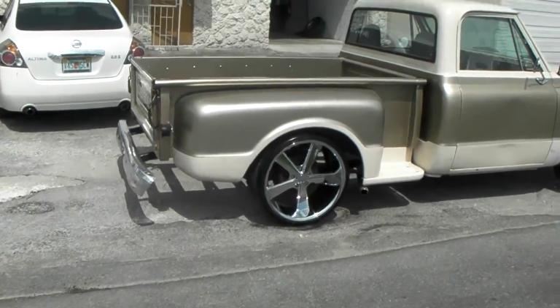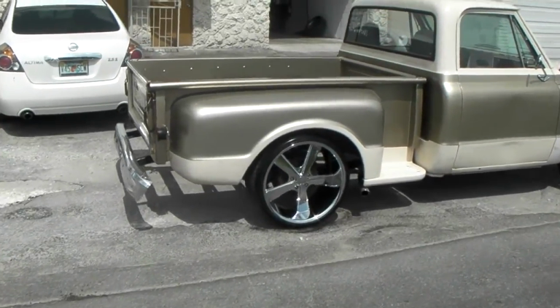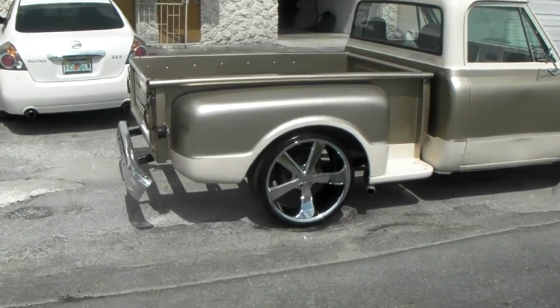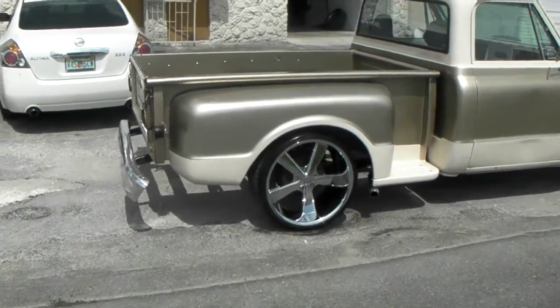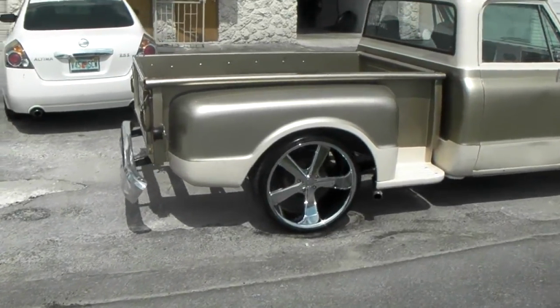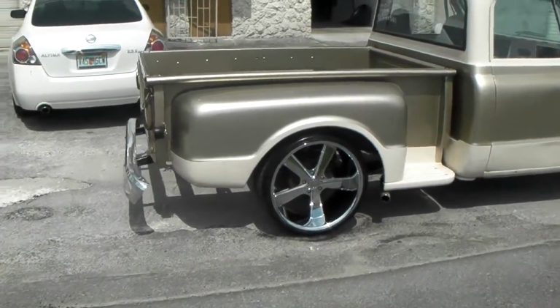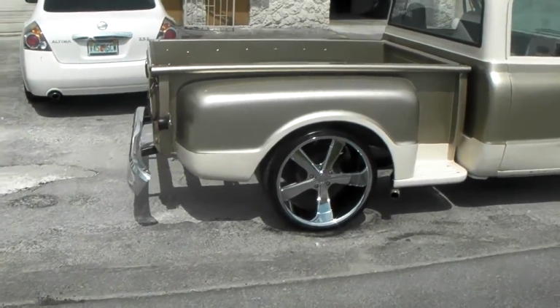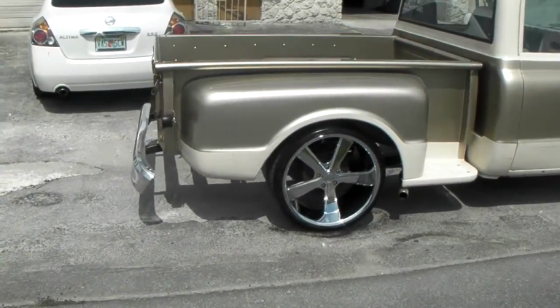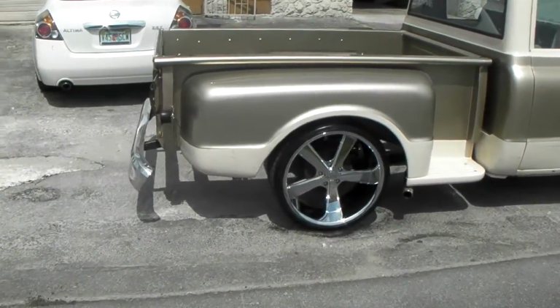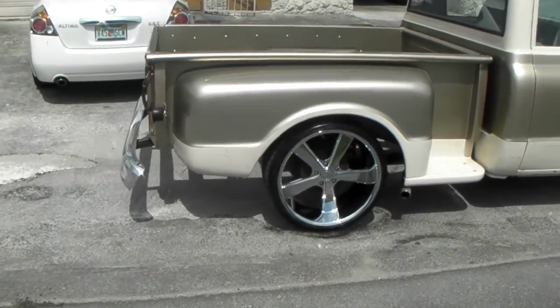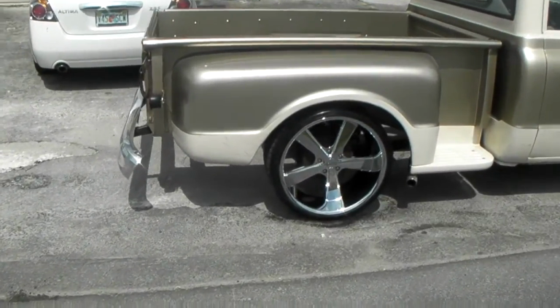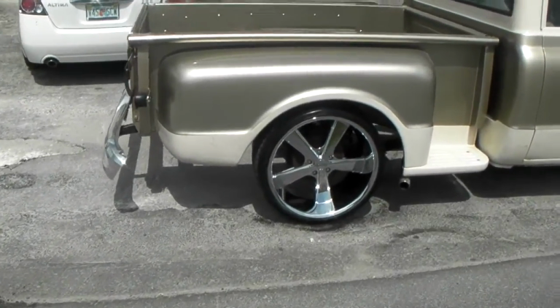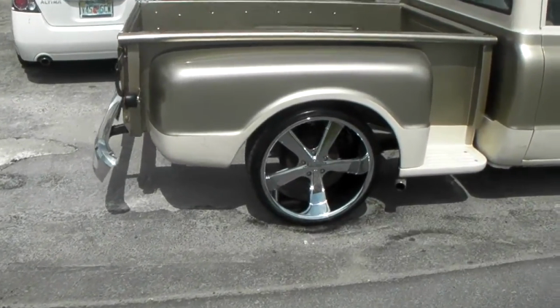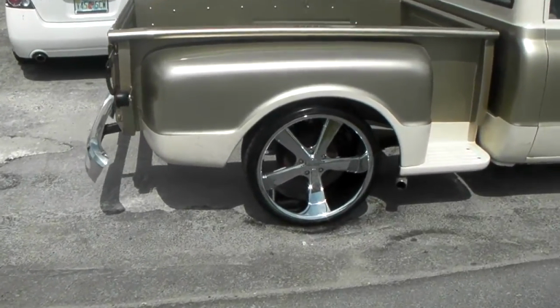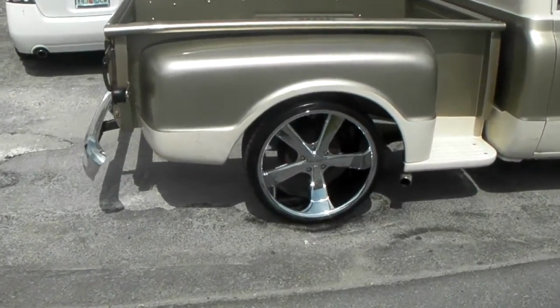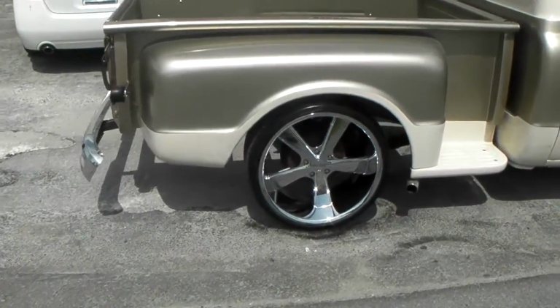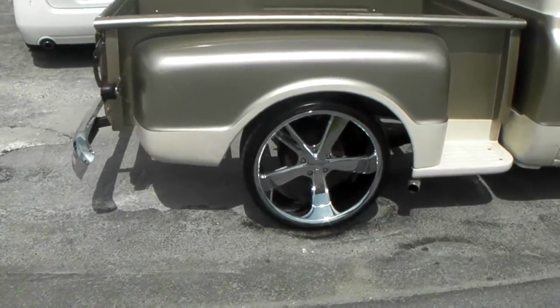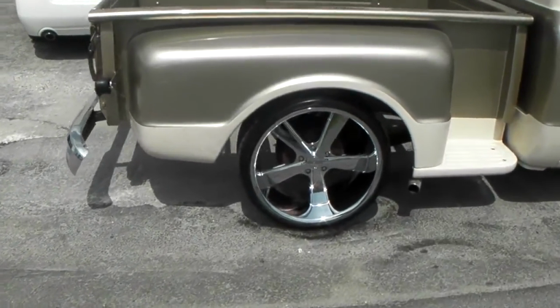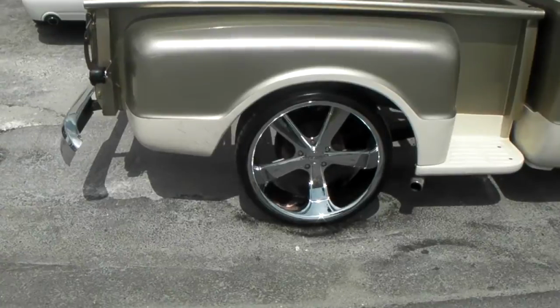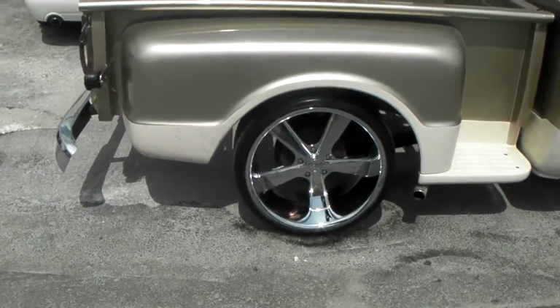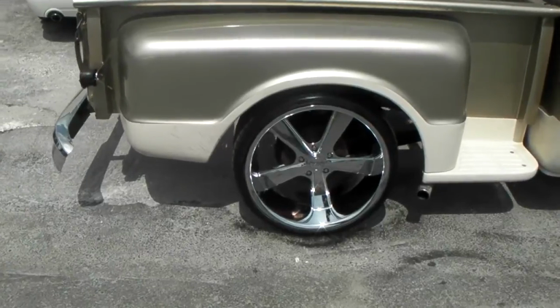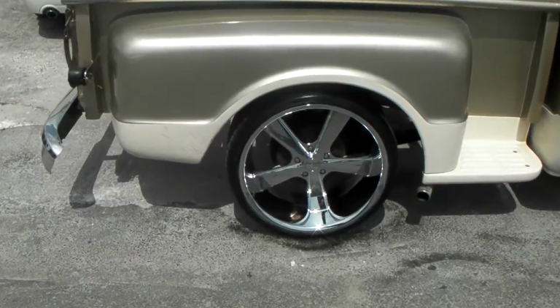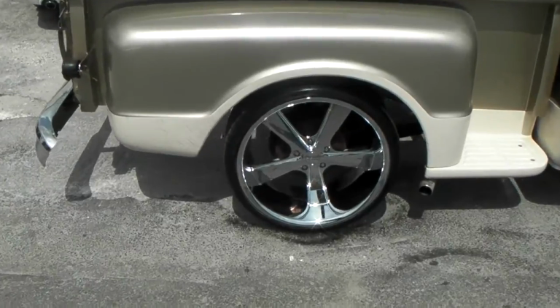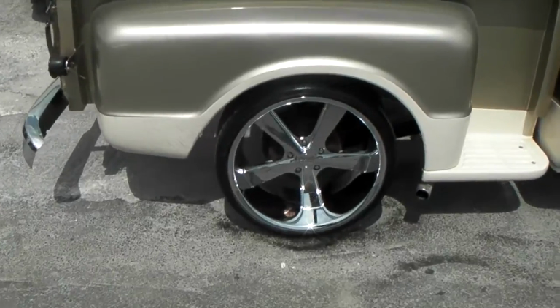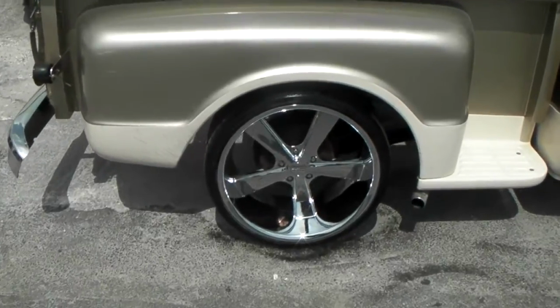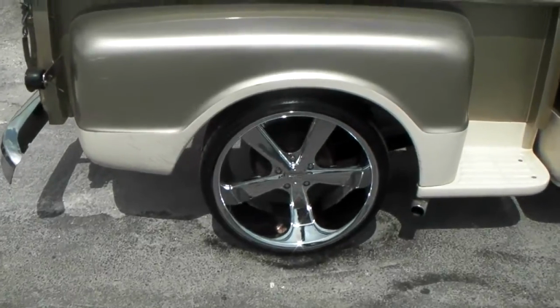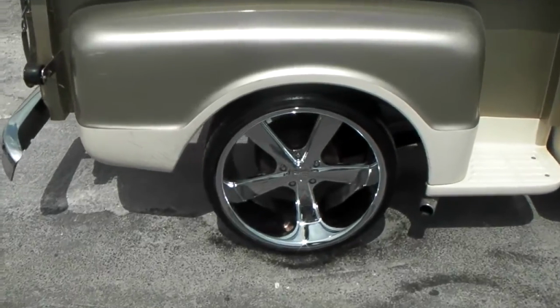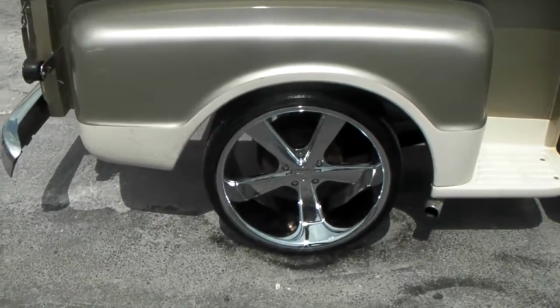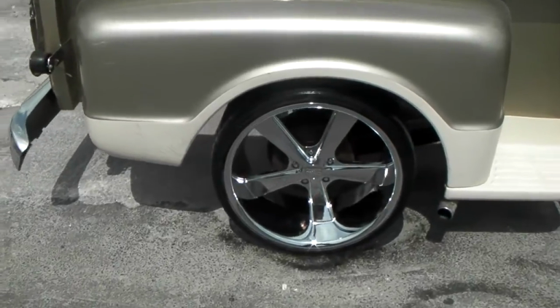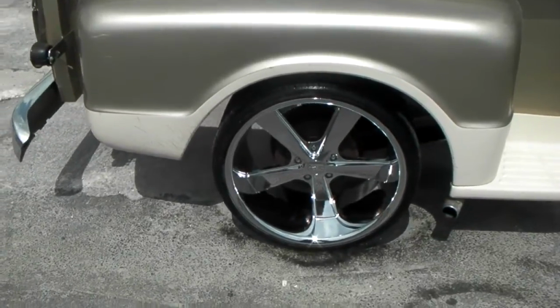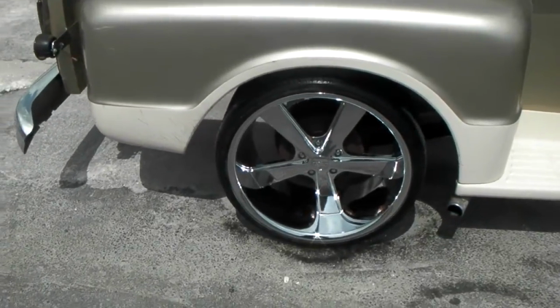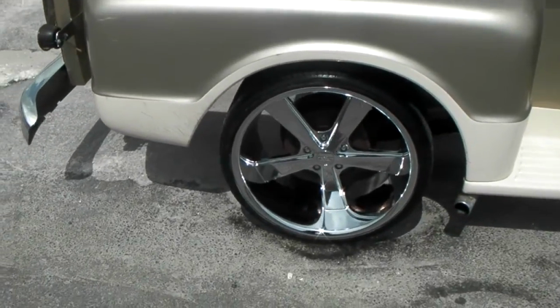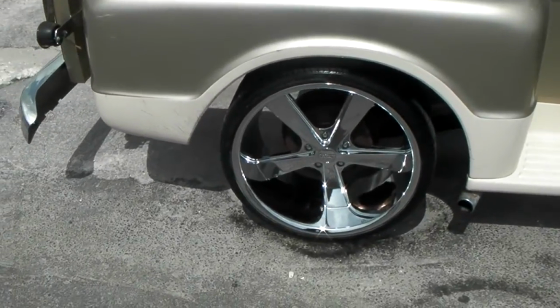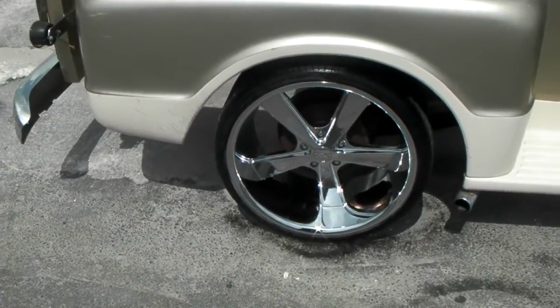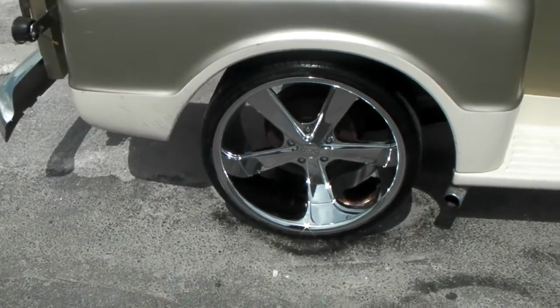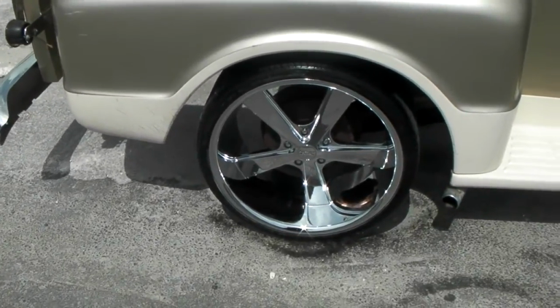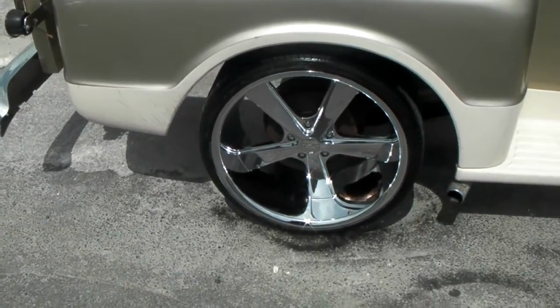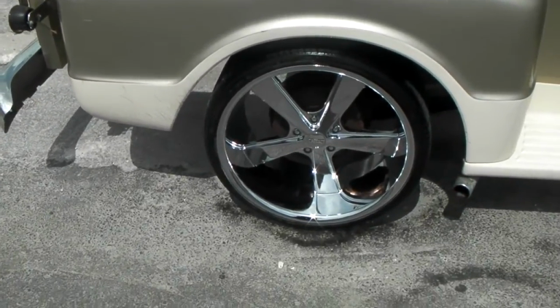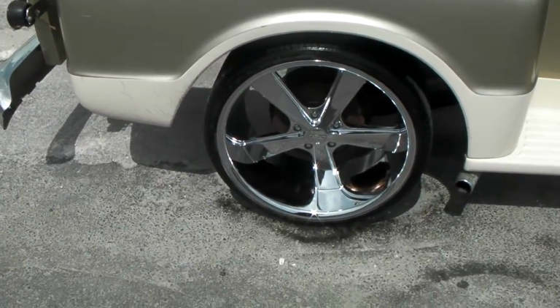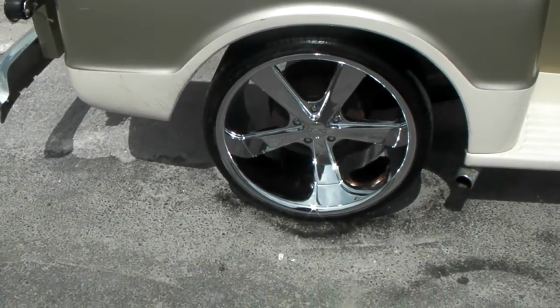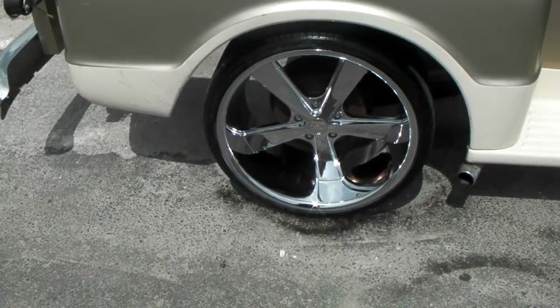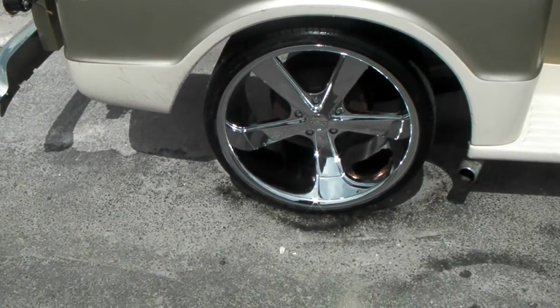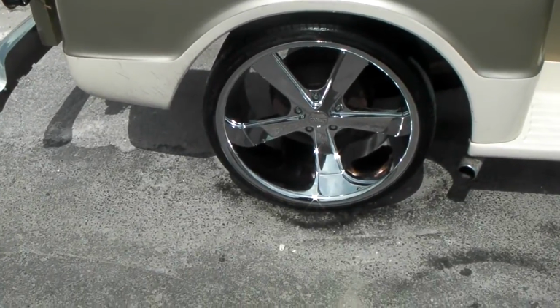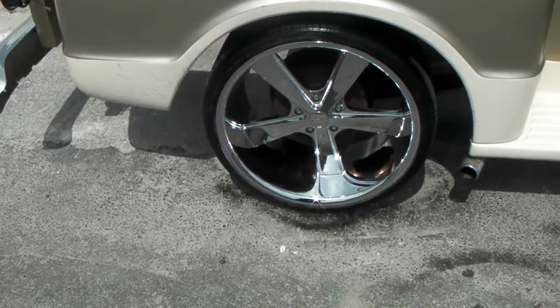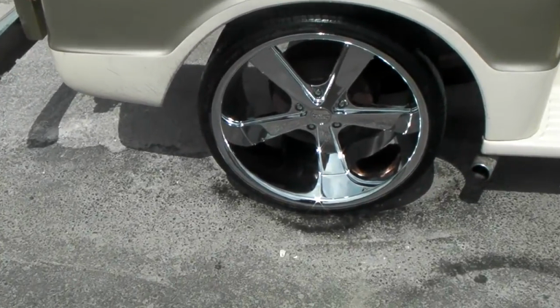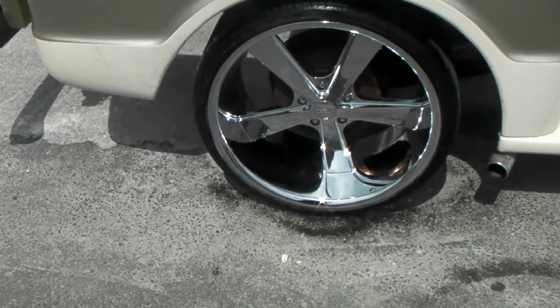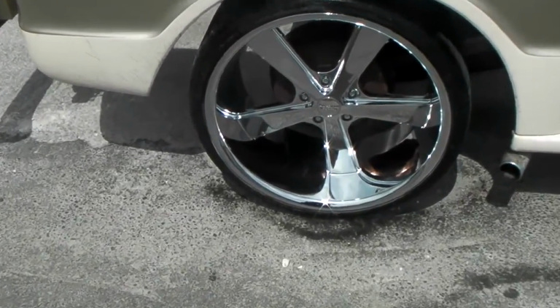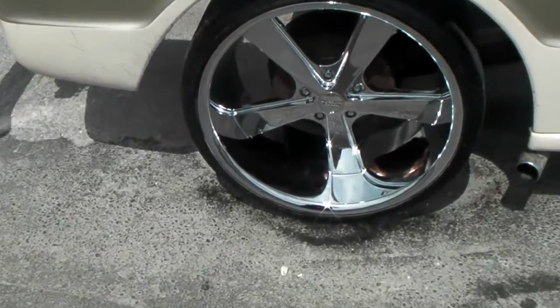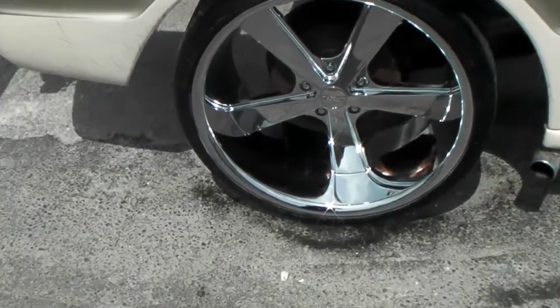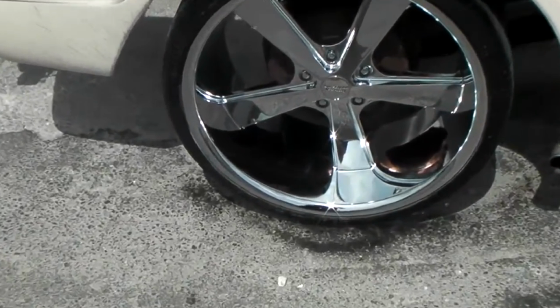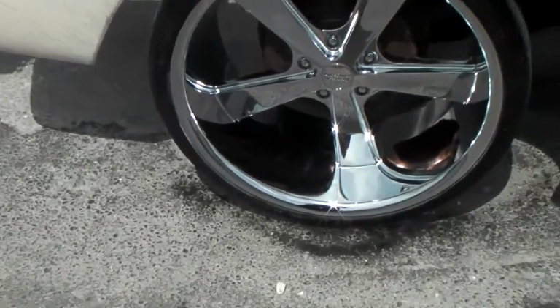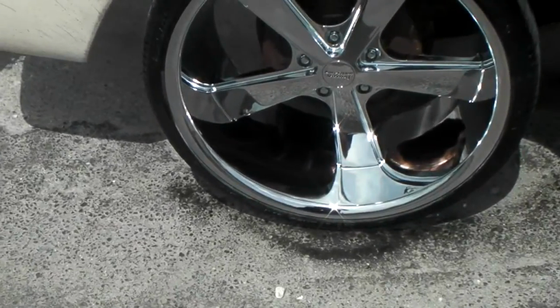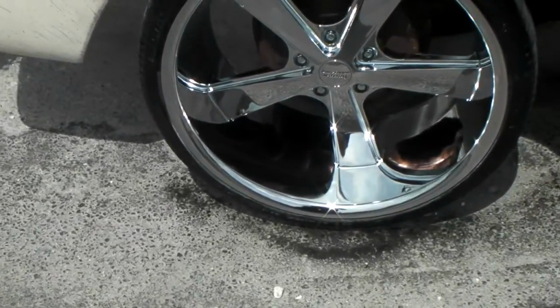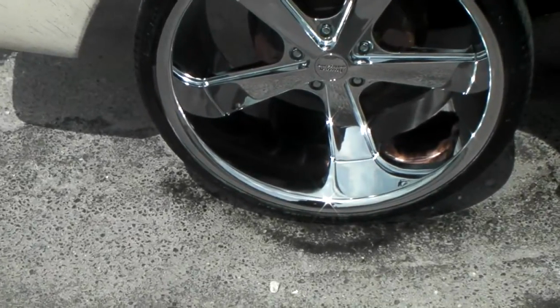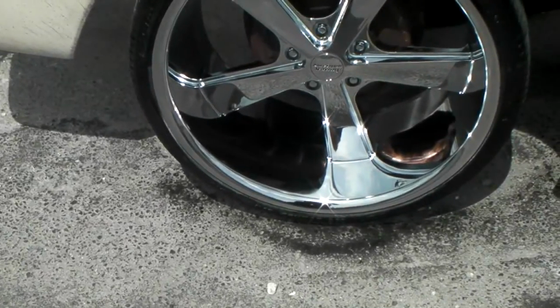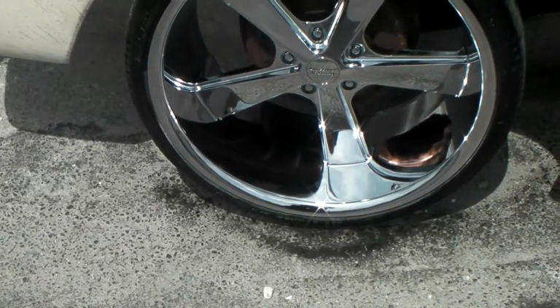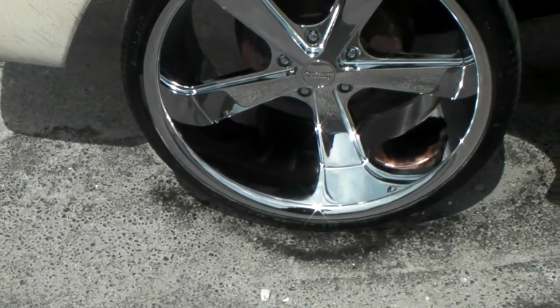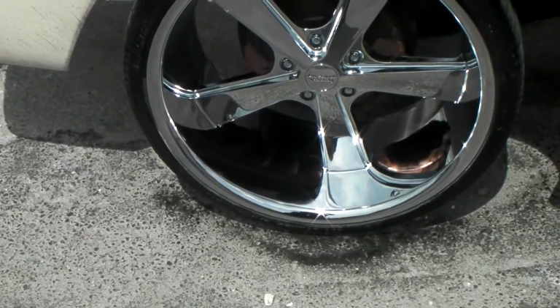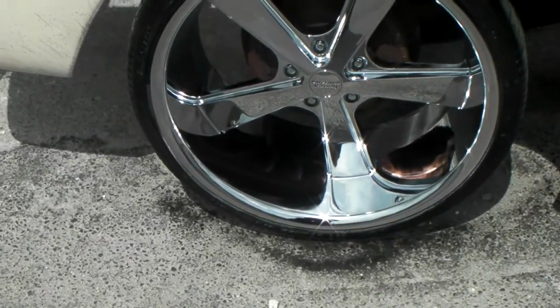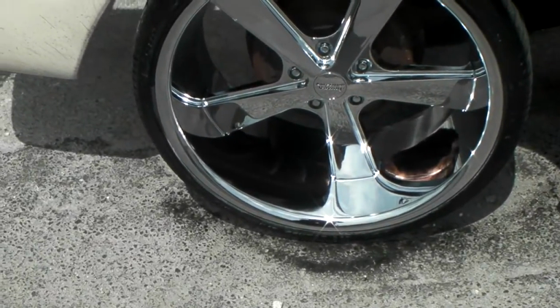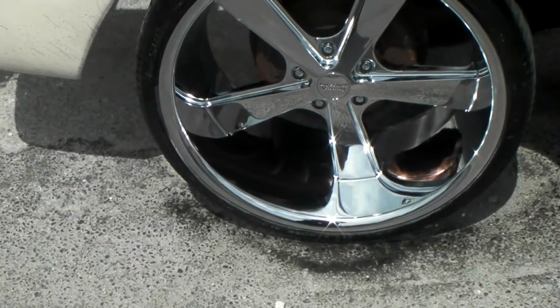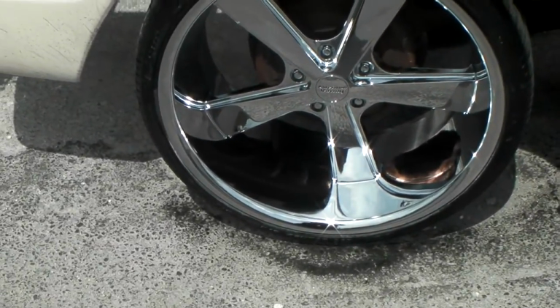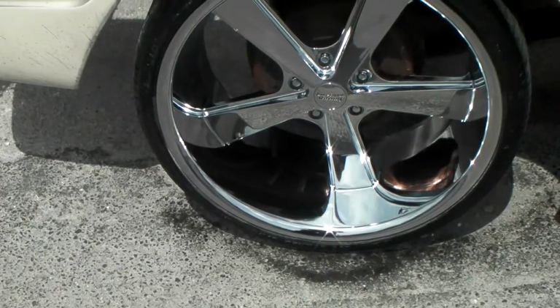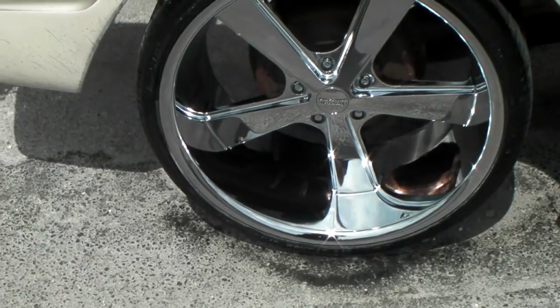Great looking wheel — 22x11 in the rear. As you can see it does fit with no problem, no scrub, no rub on the back of this vehicle.